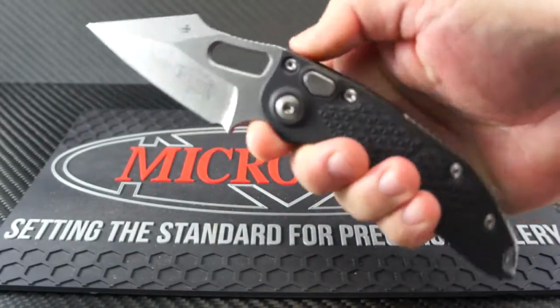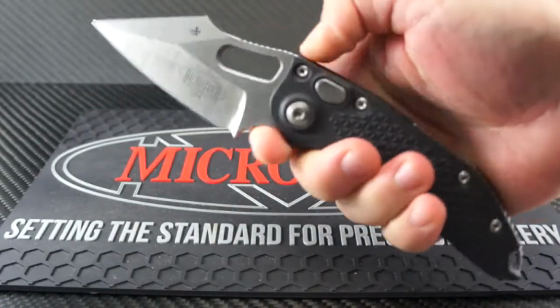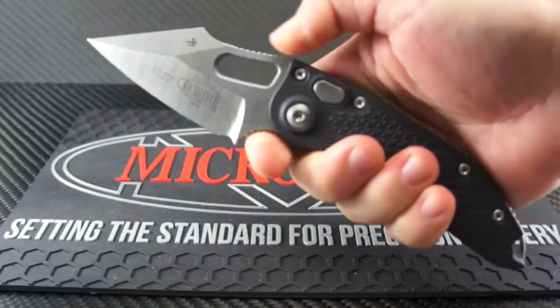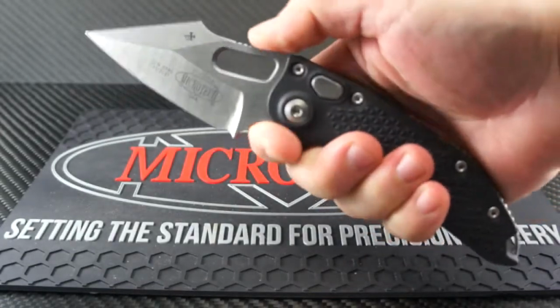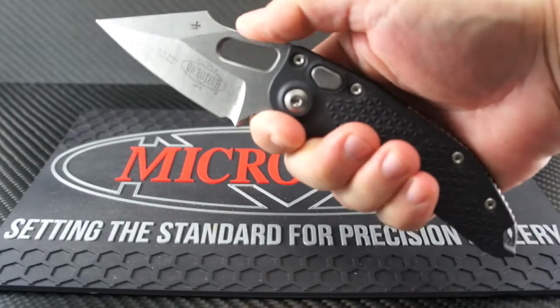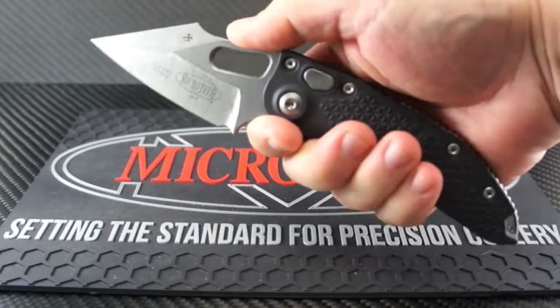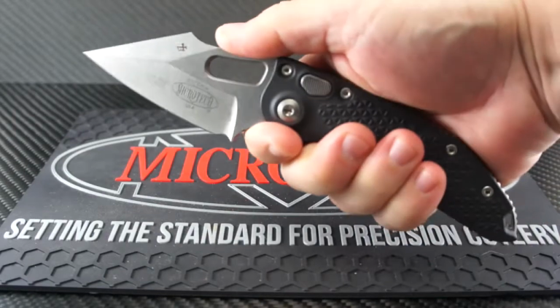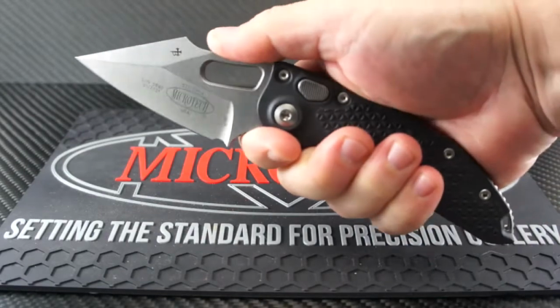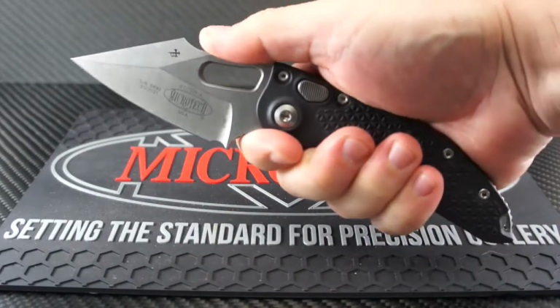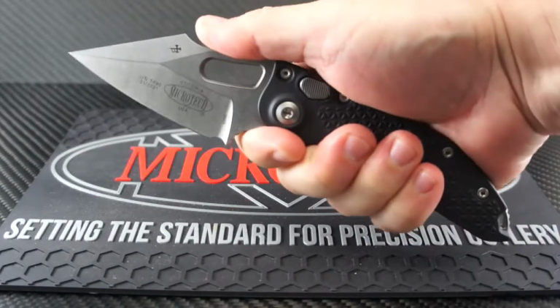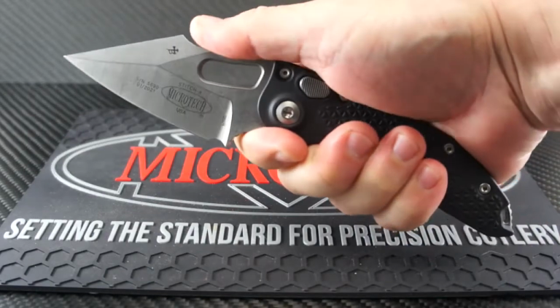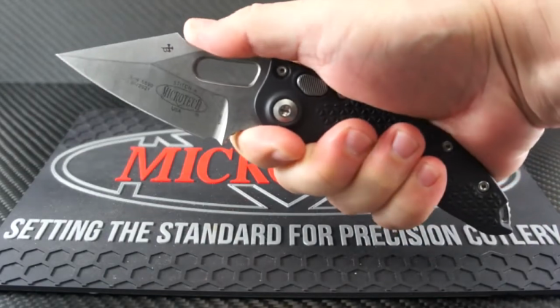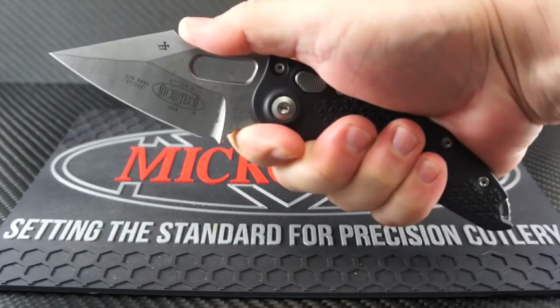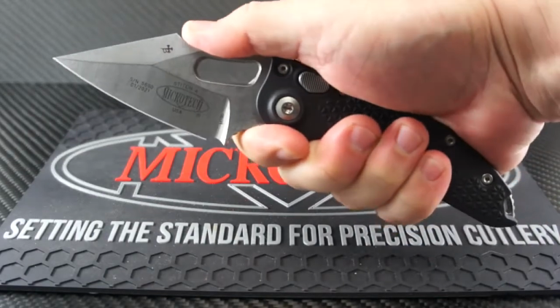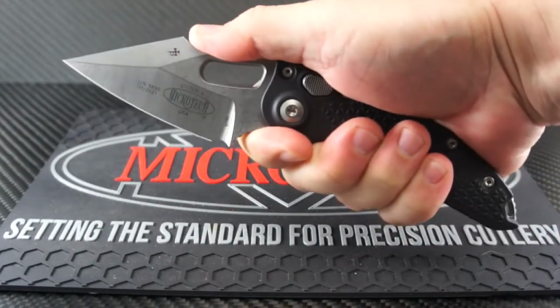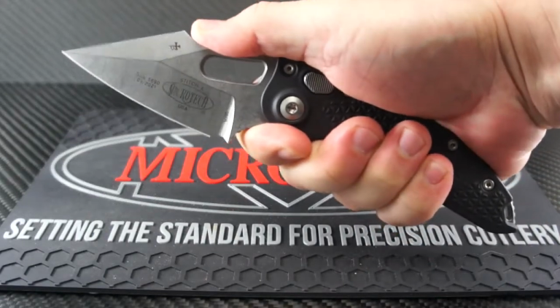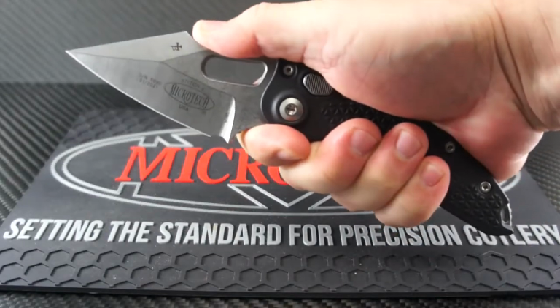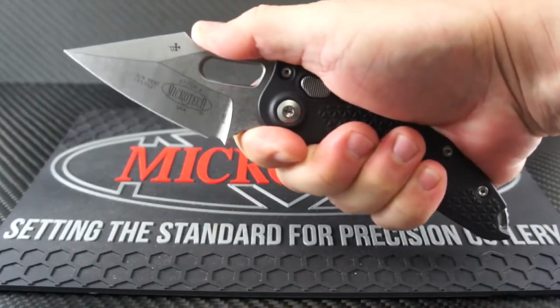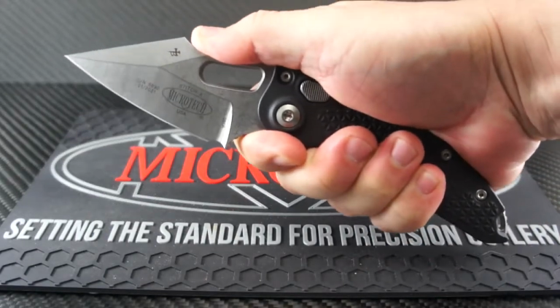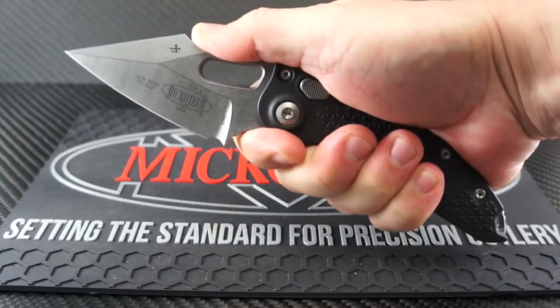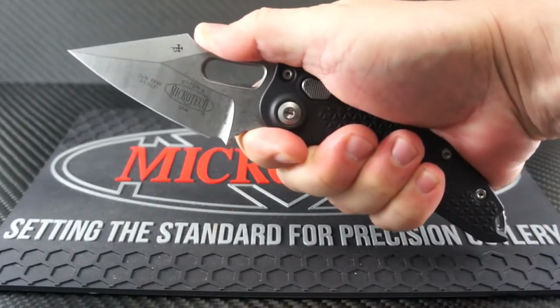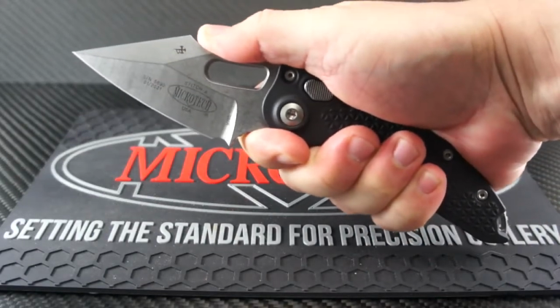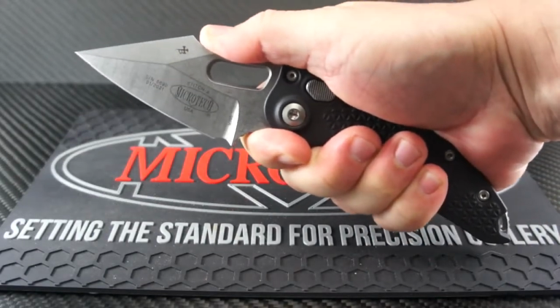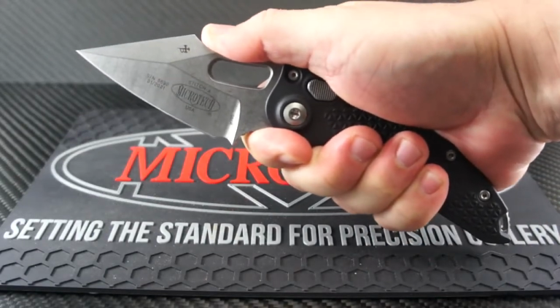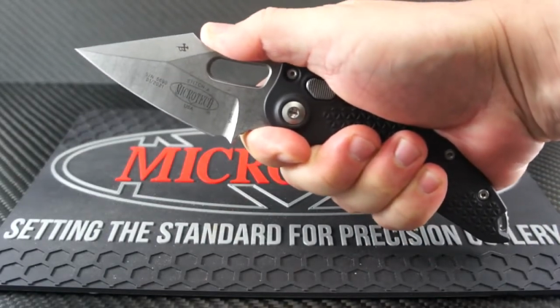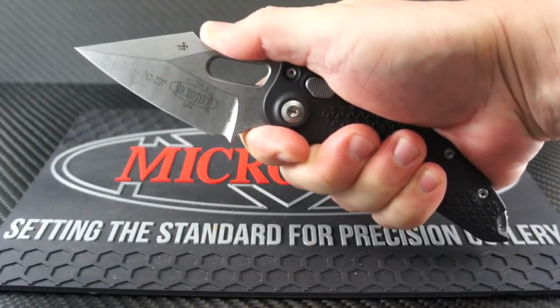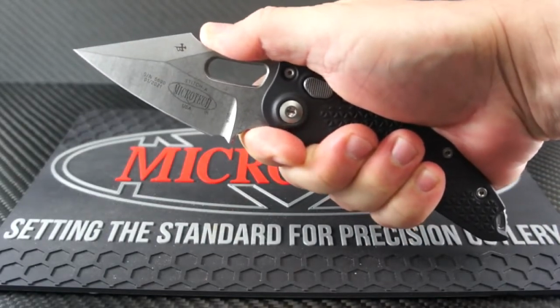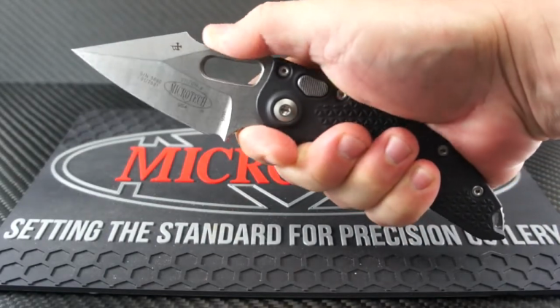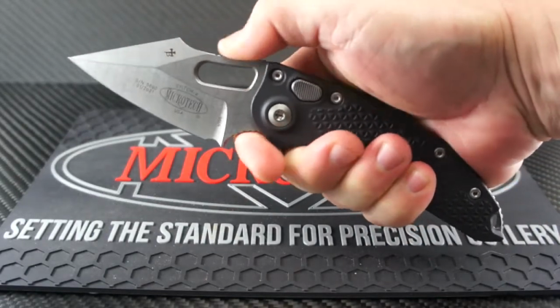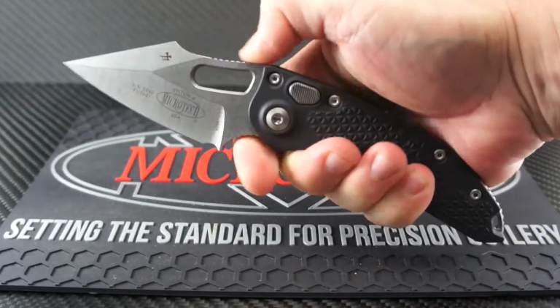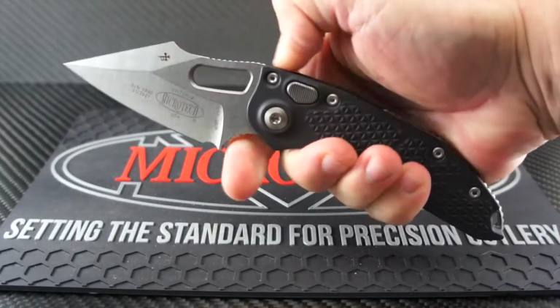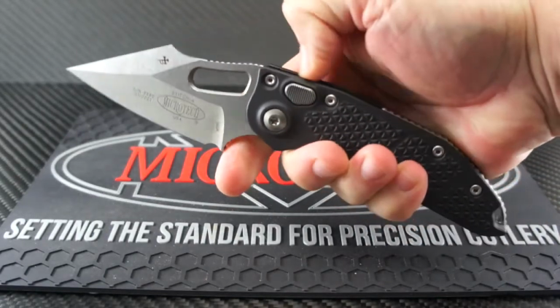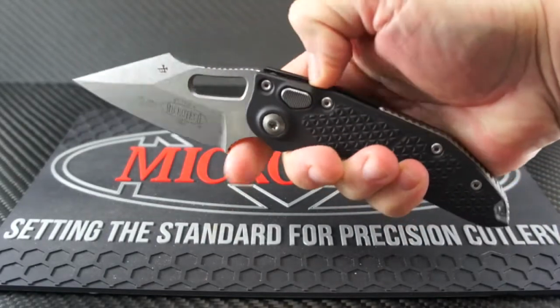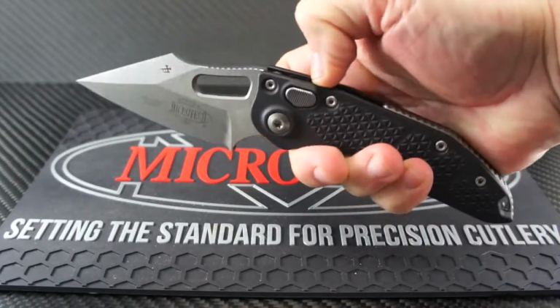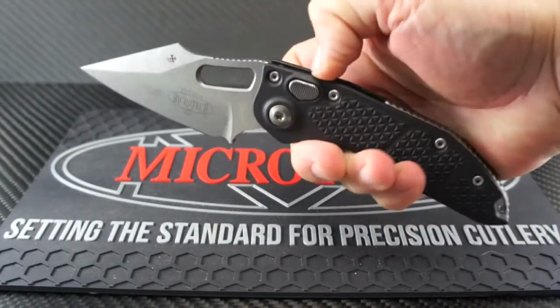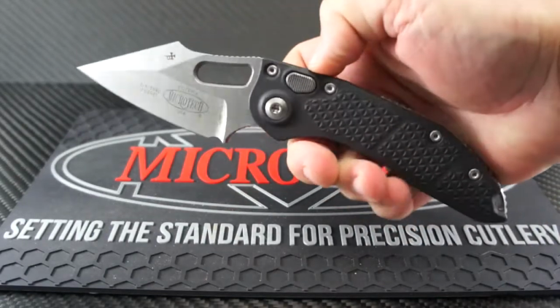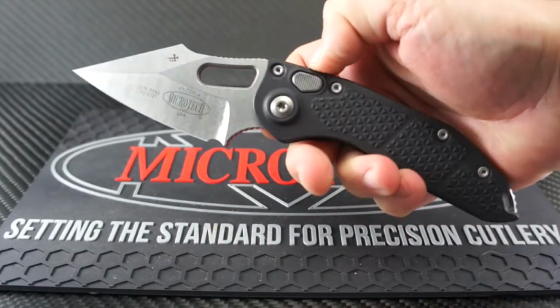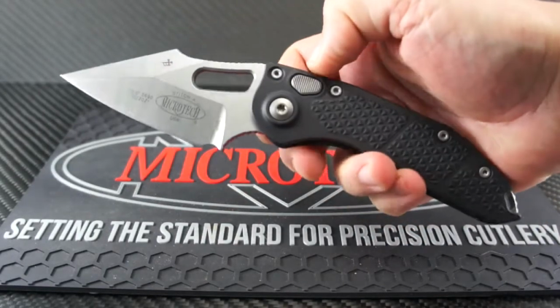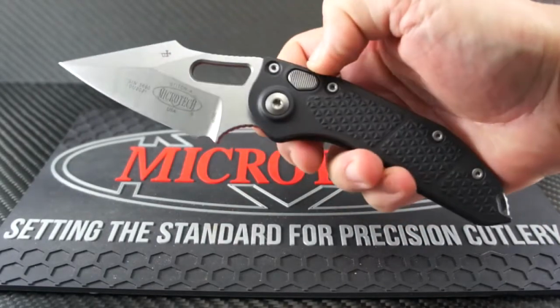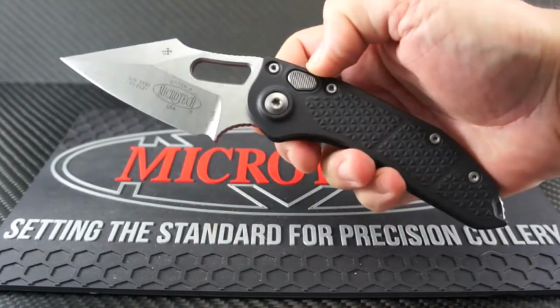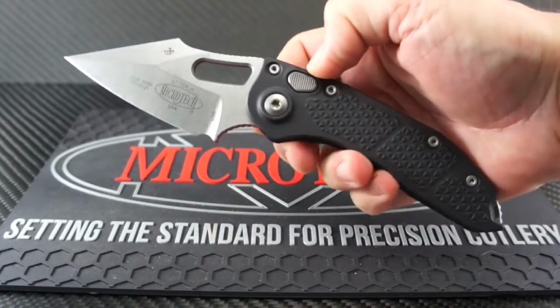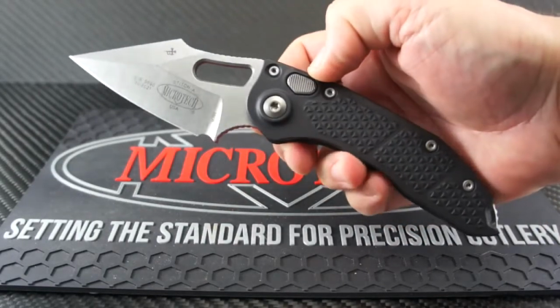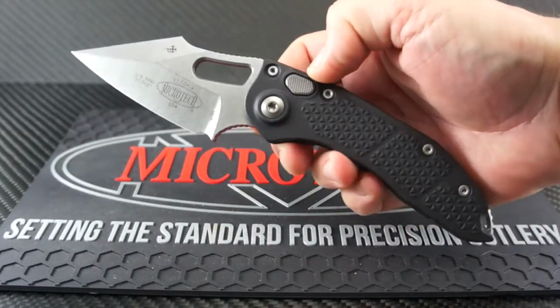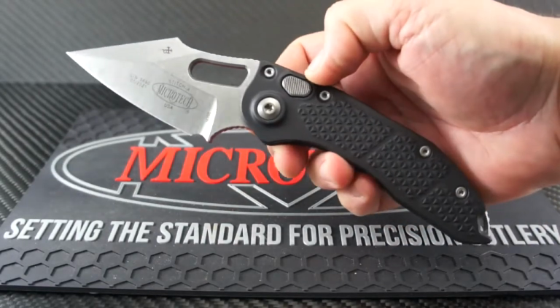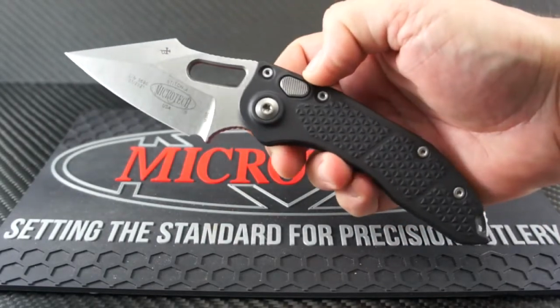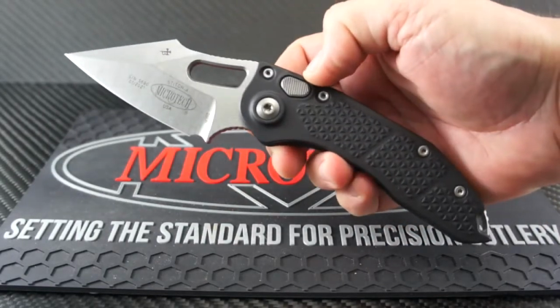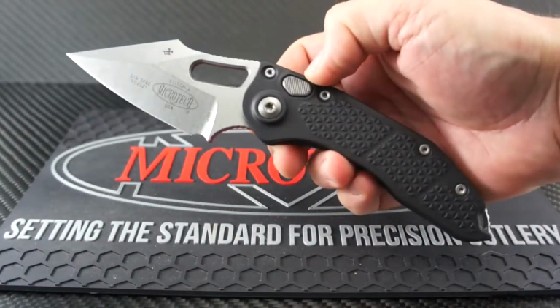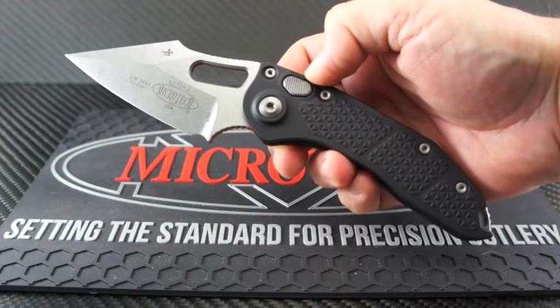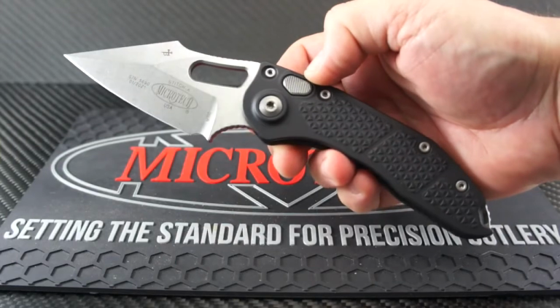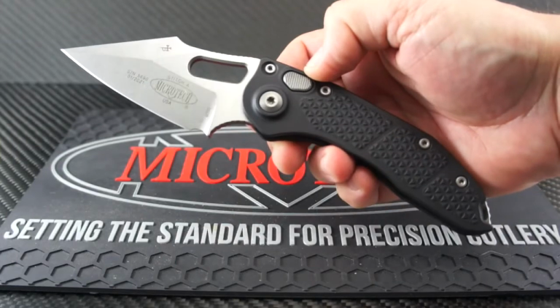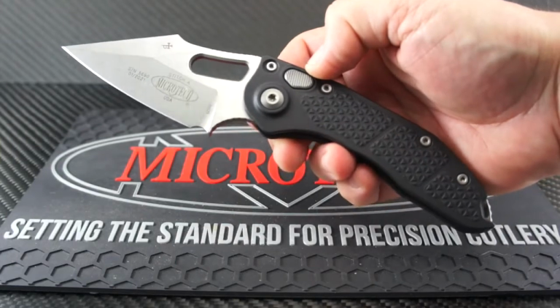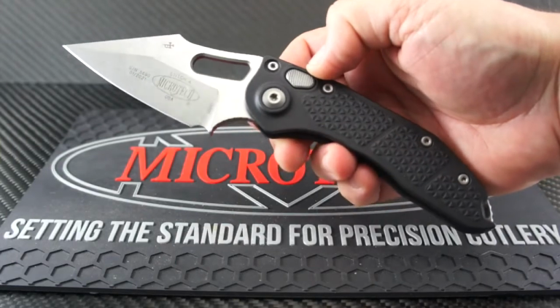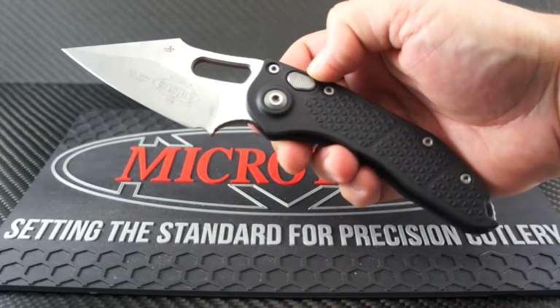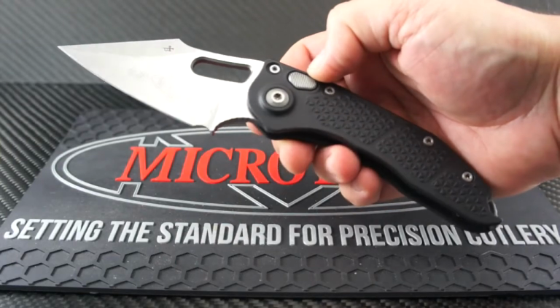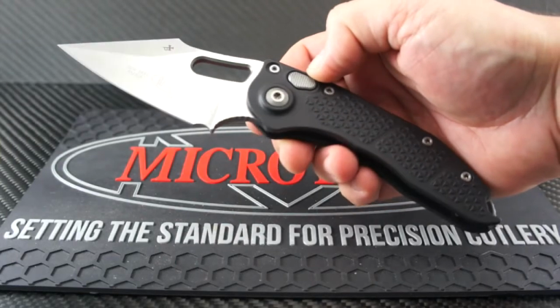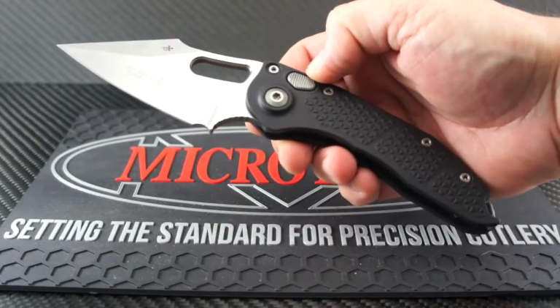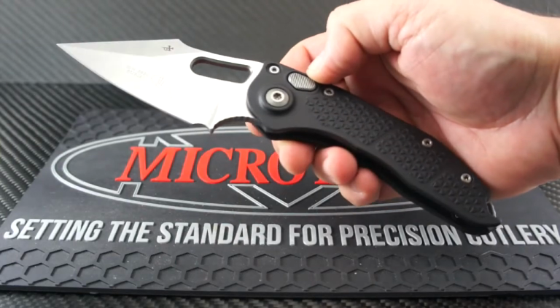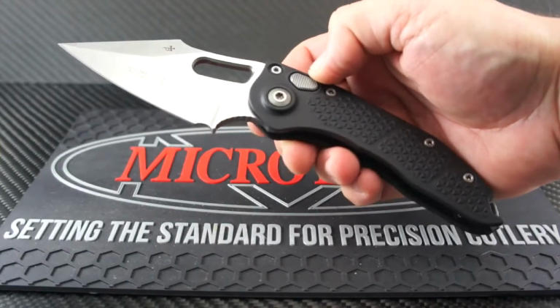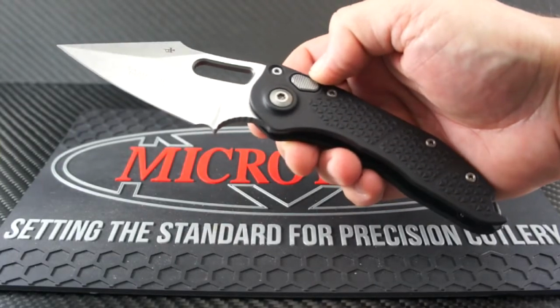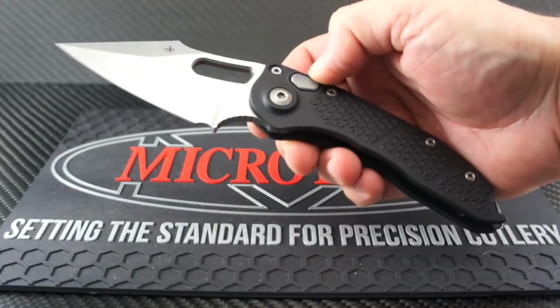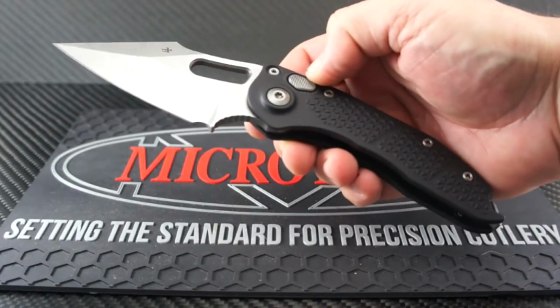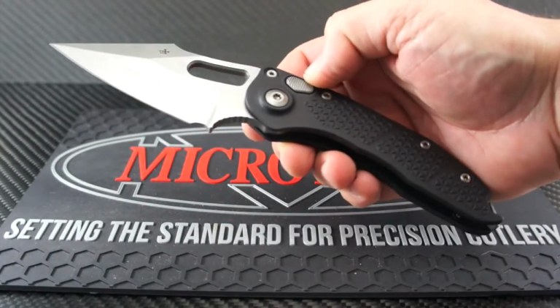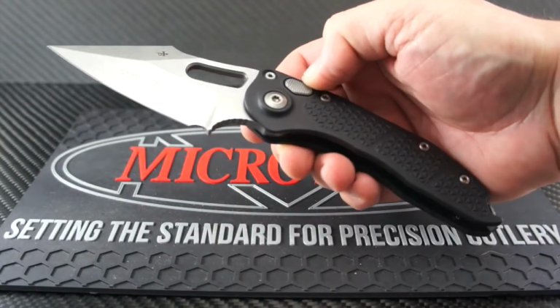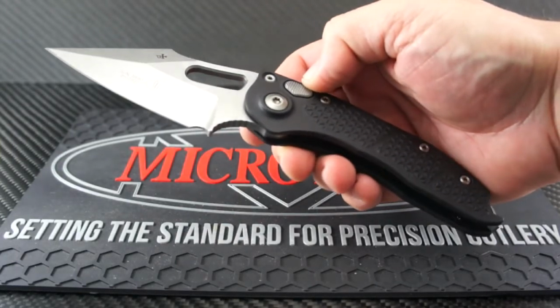The deployment button is nicely nested to protect against accidental opening, but it's well placed and will smoothly press when needed.